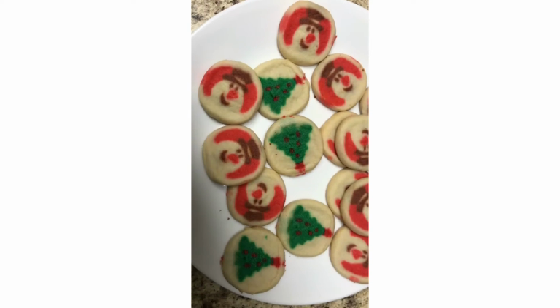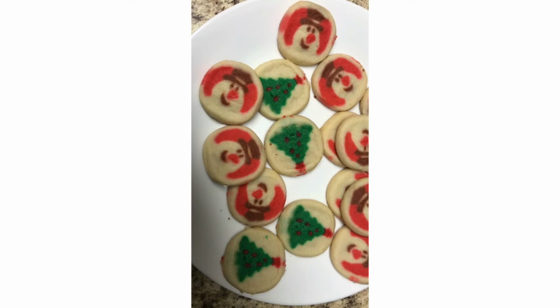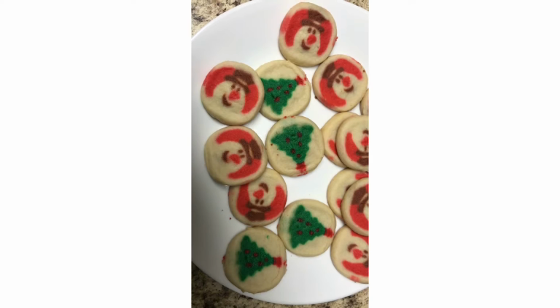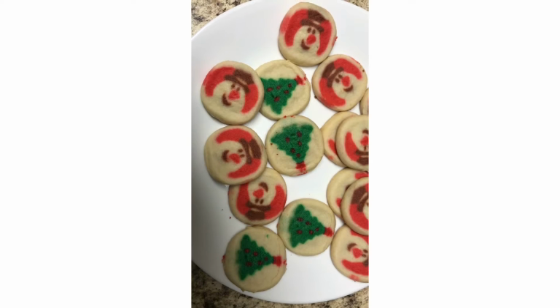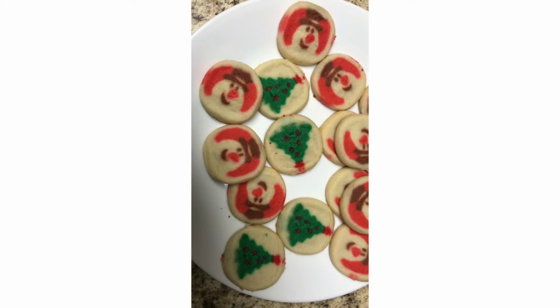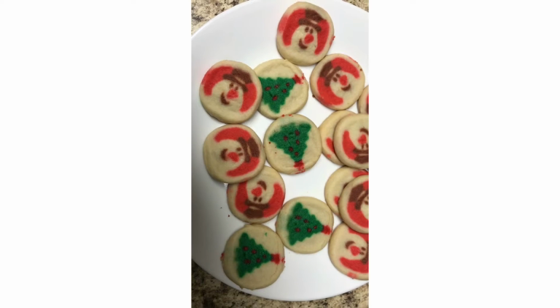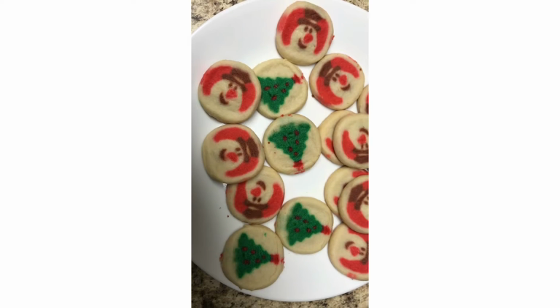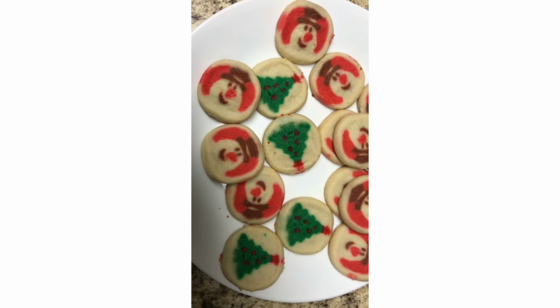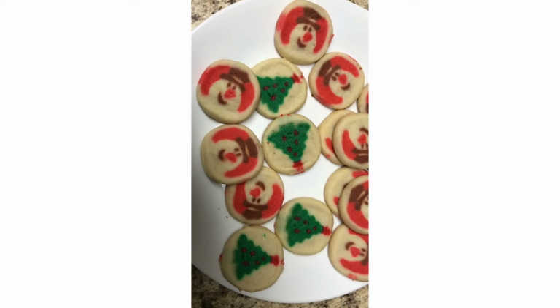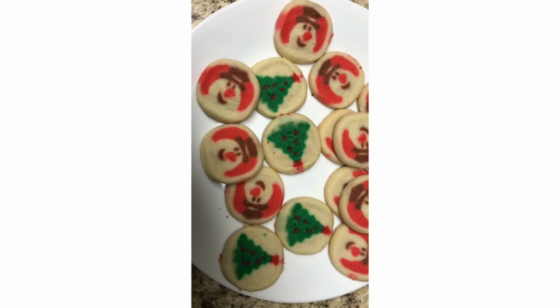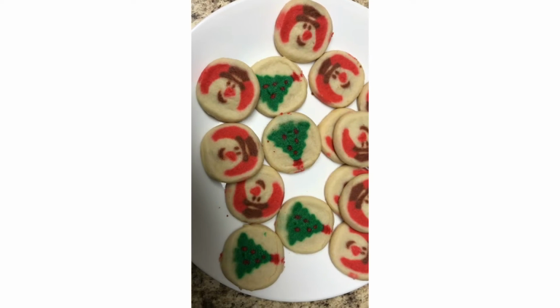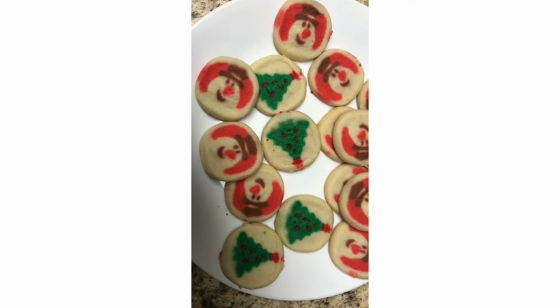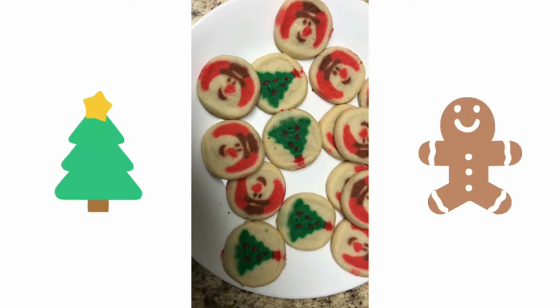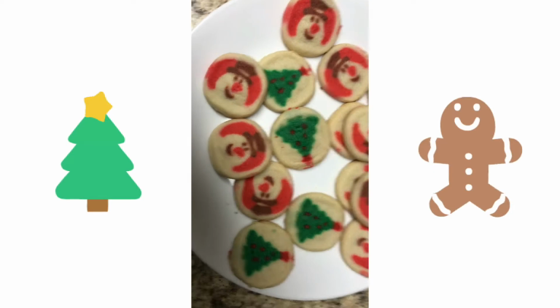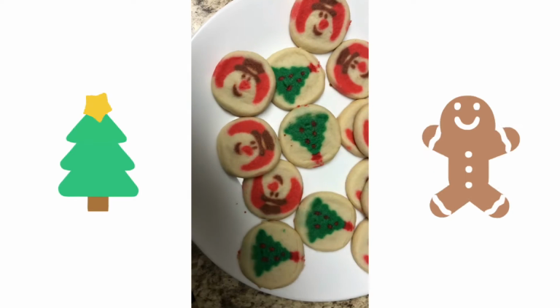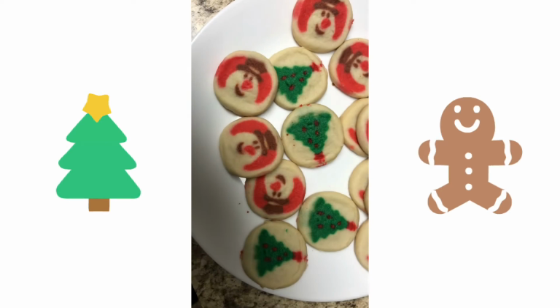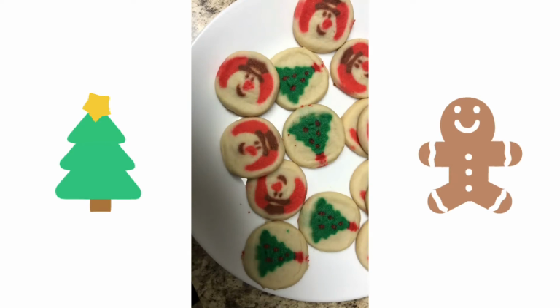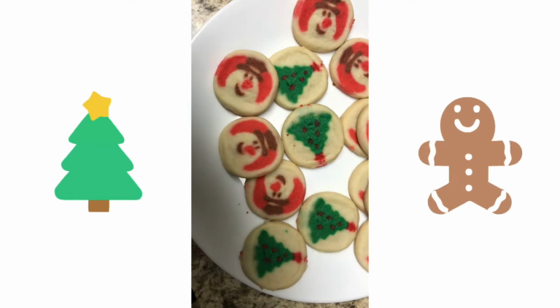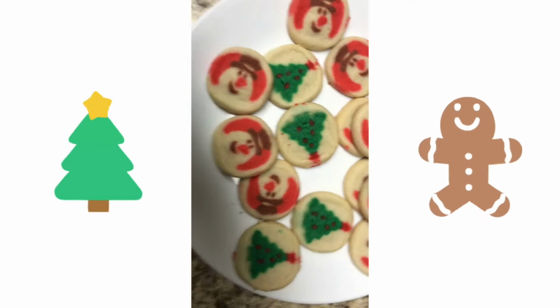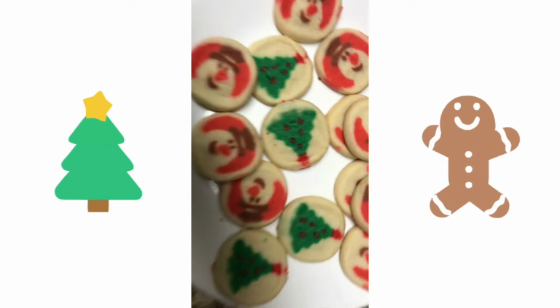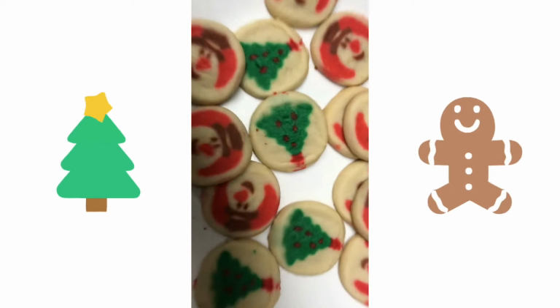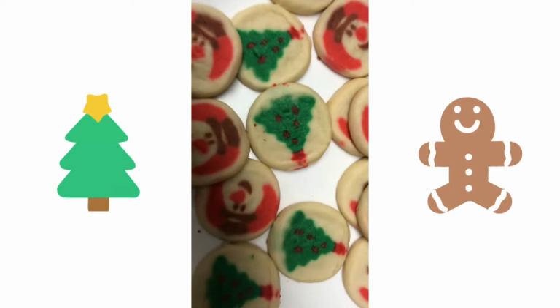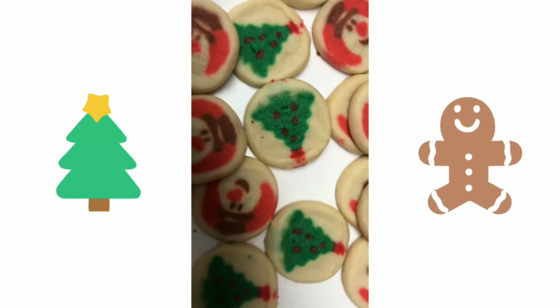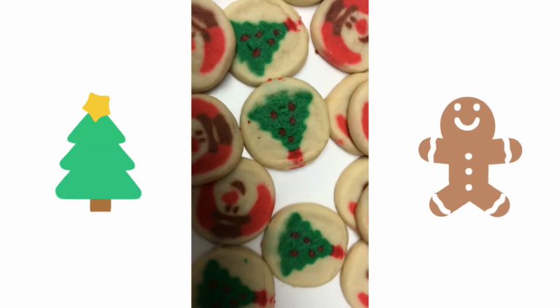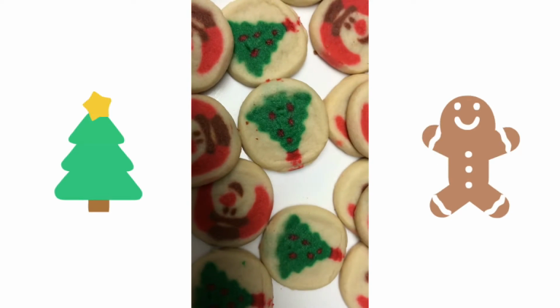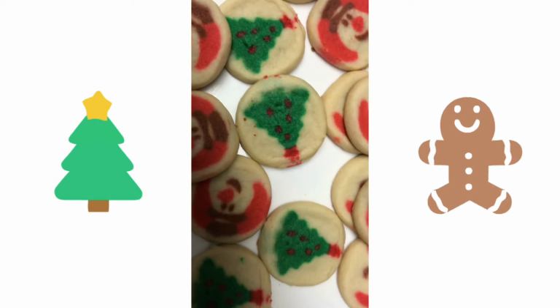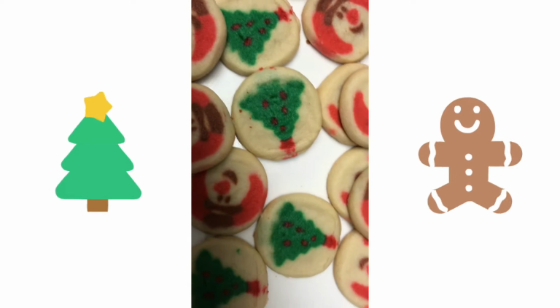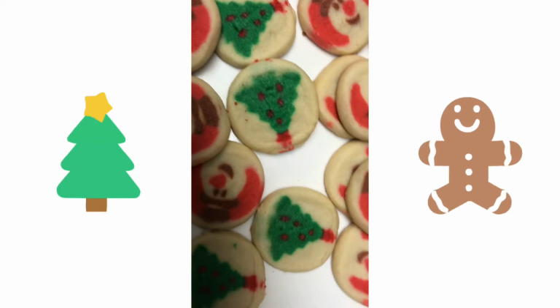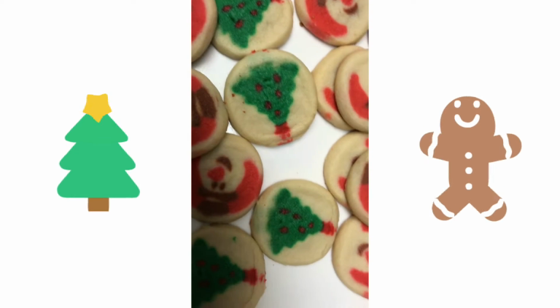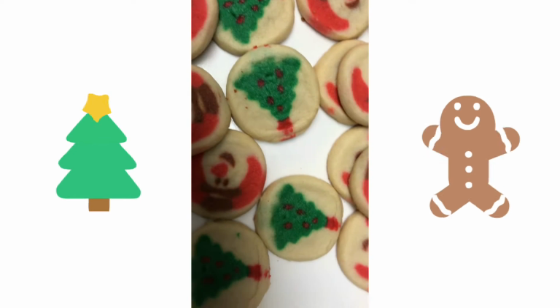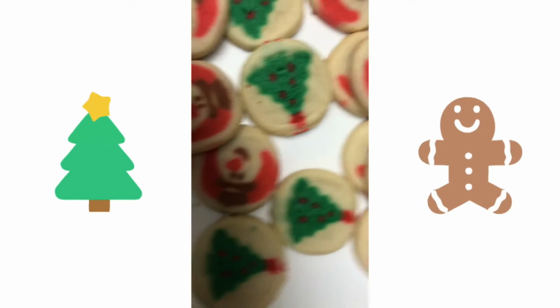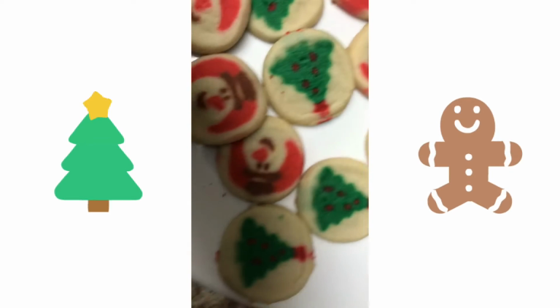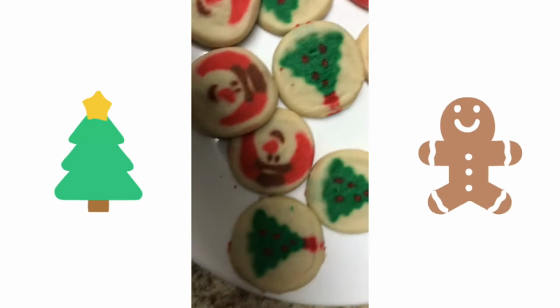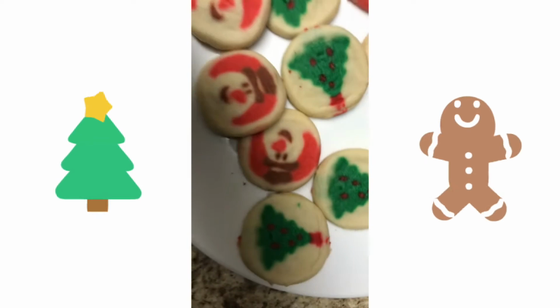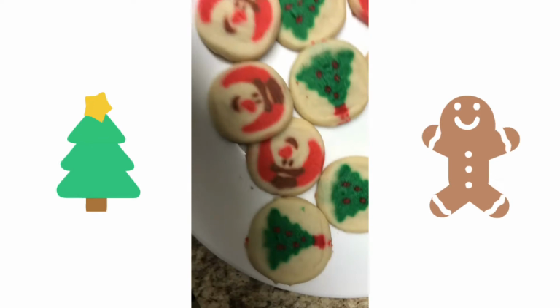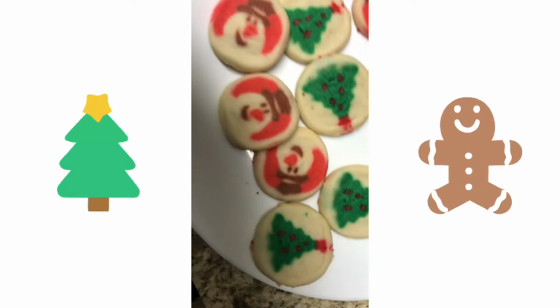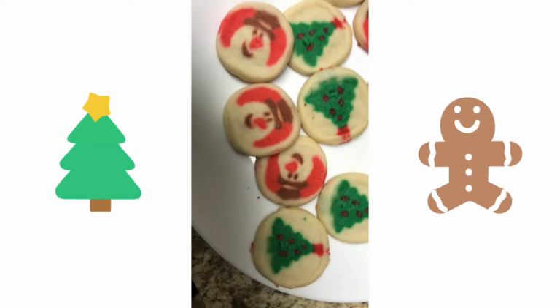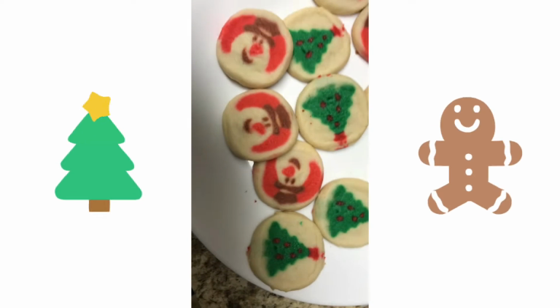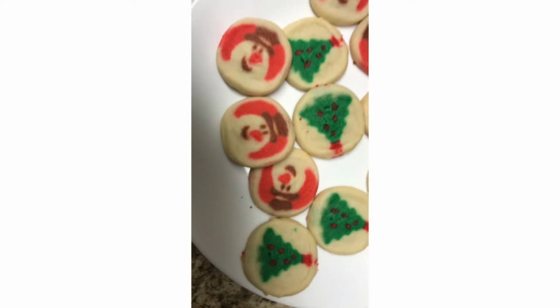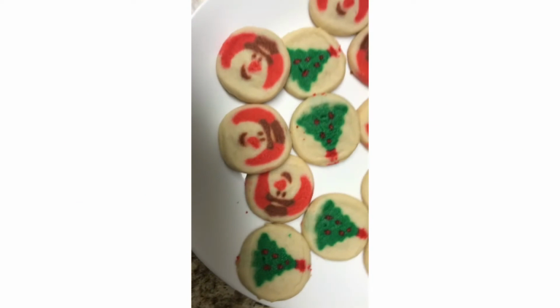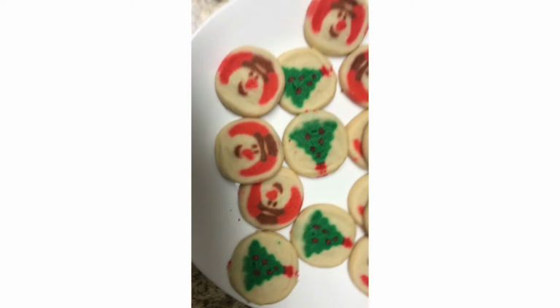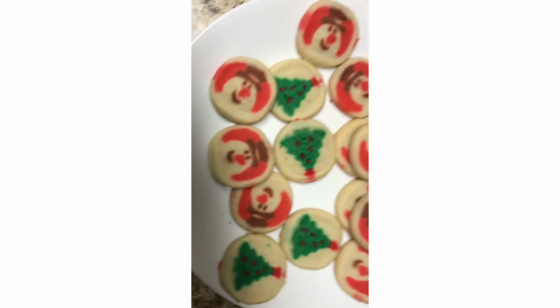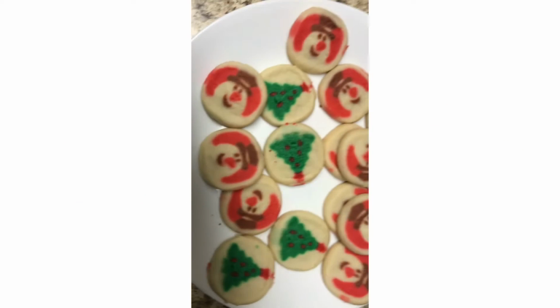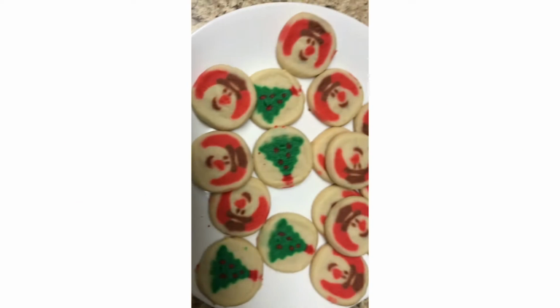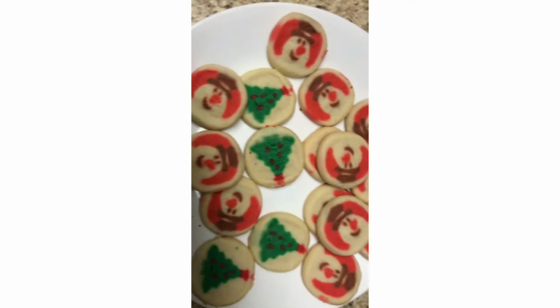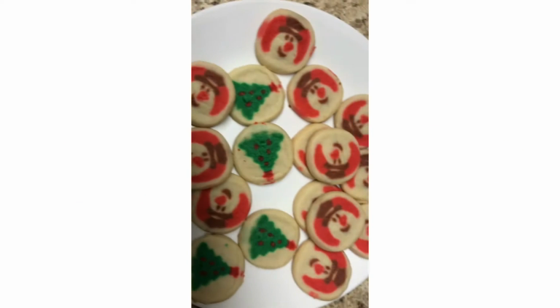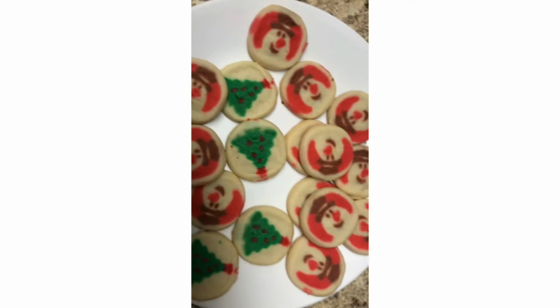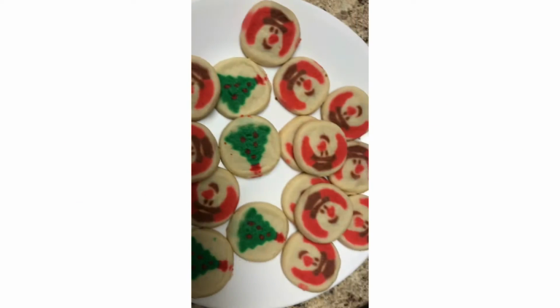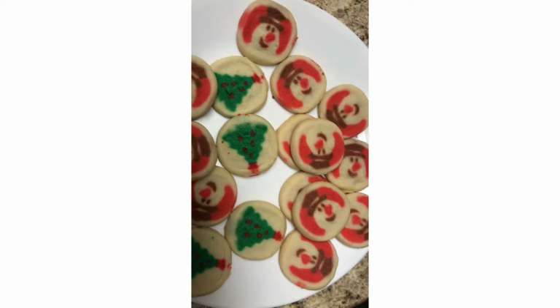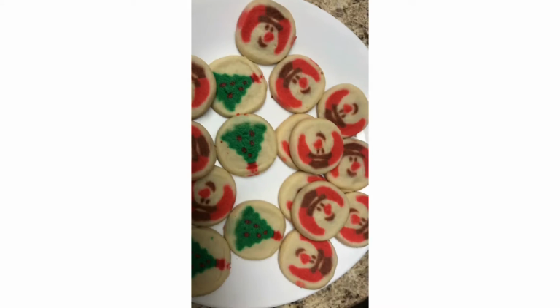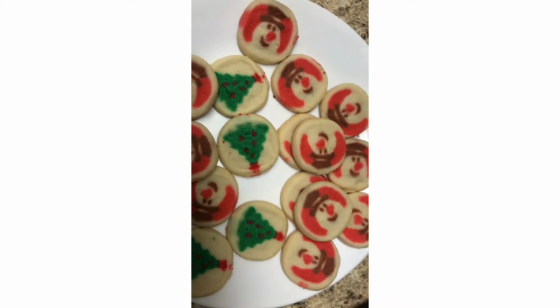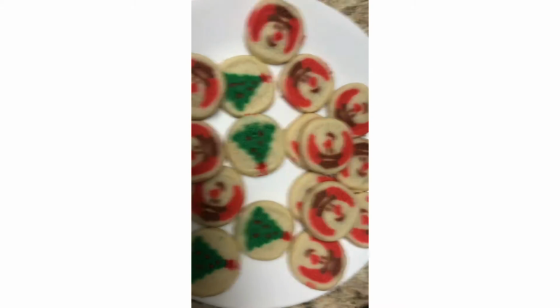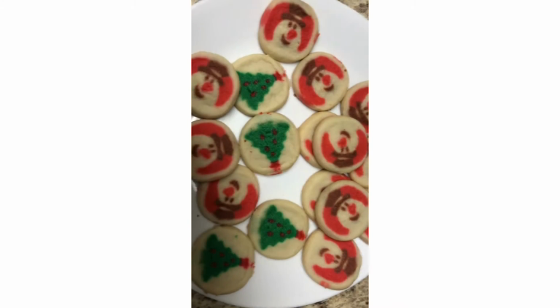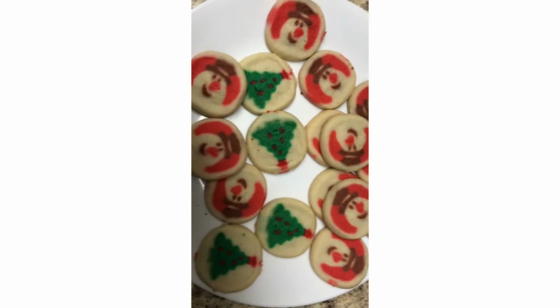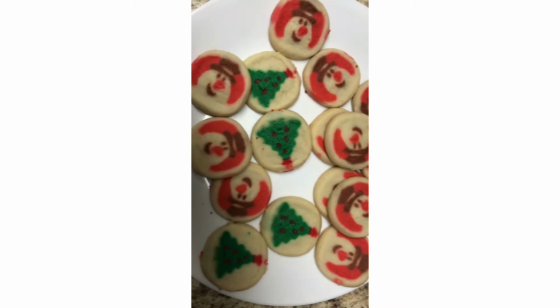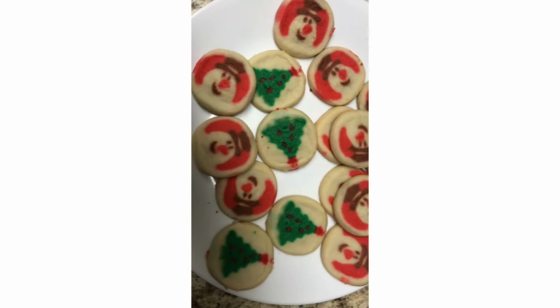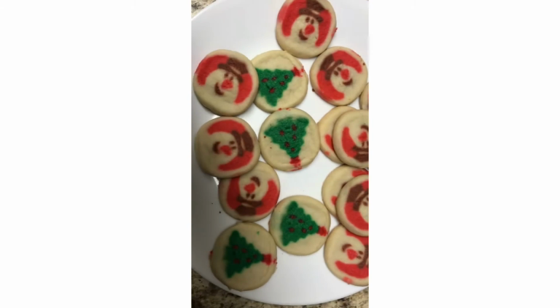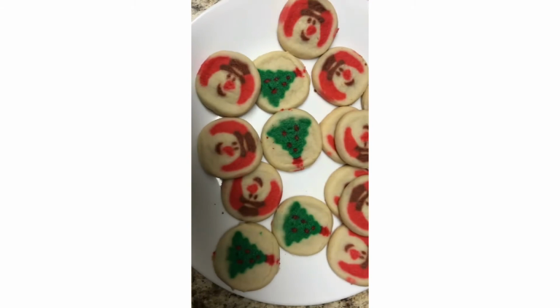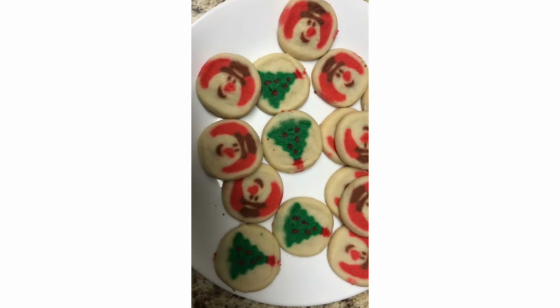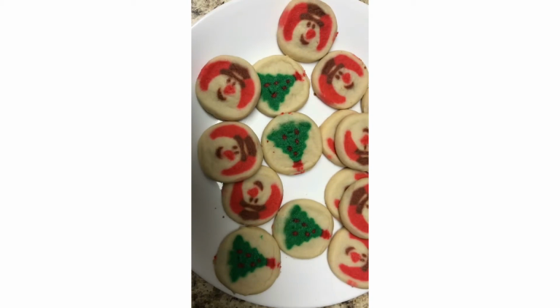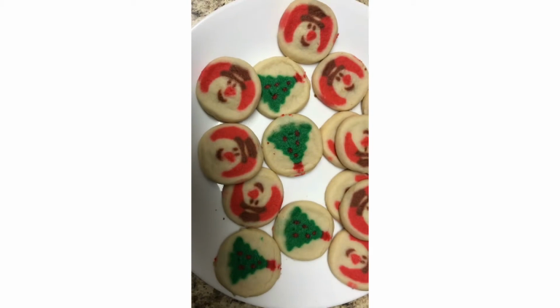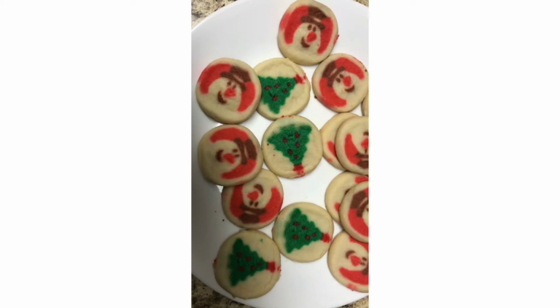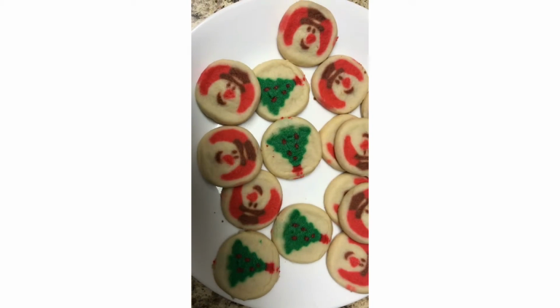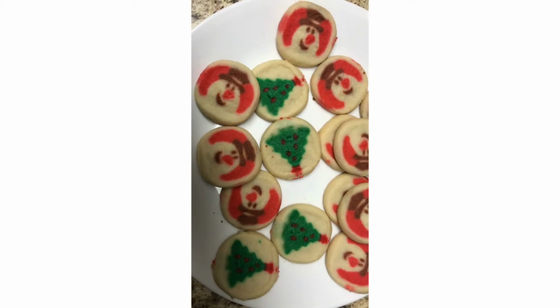All right guys, I got round two out of the oven. Here are the little Christmas tree cookies — they're super cute.